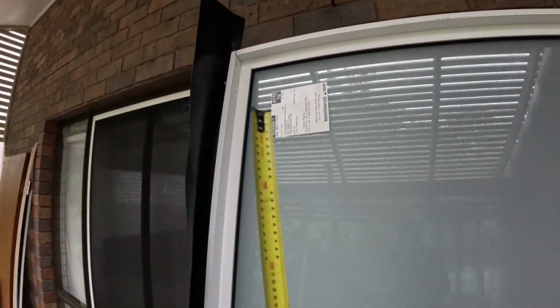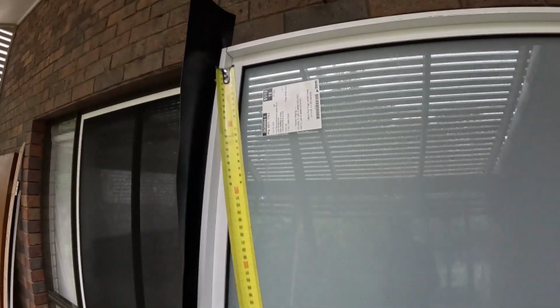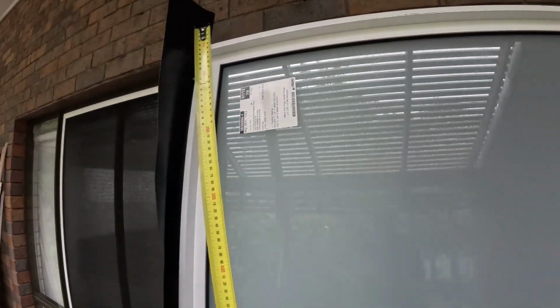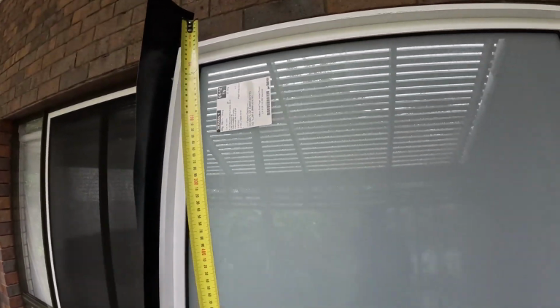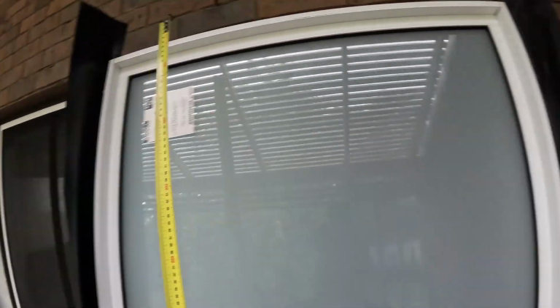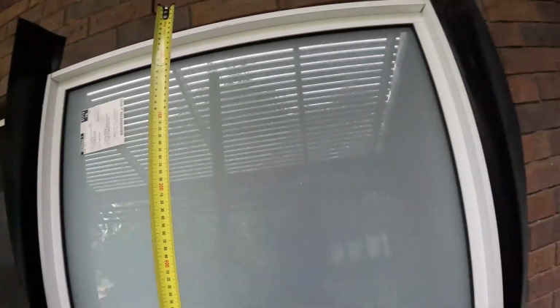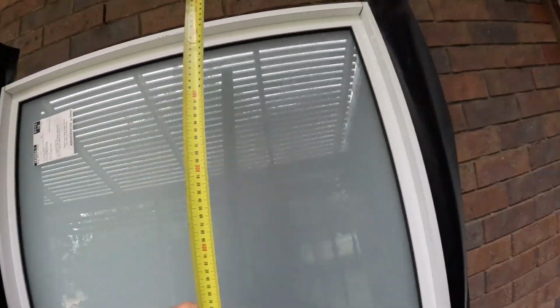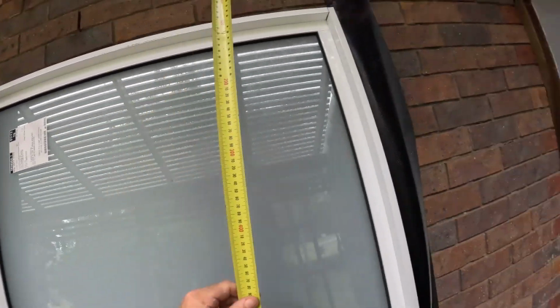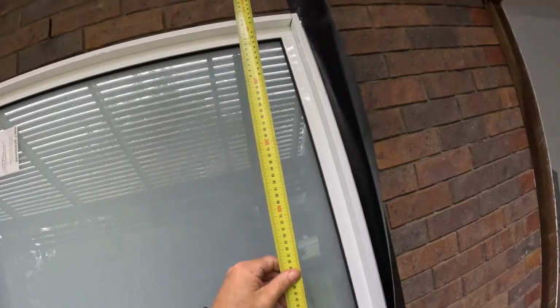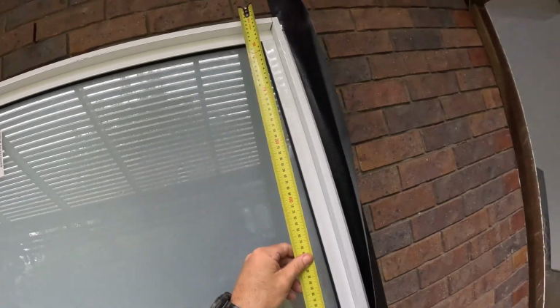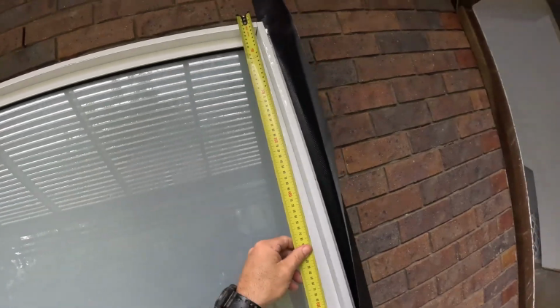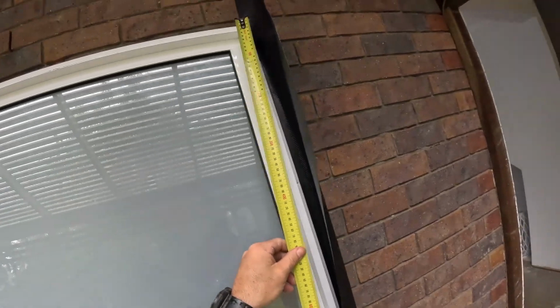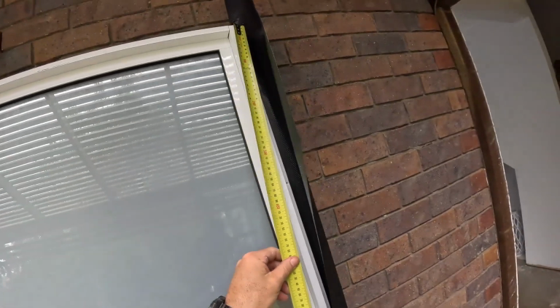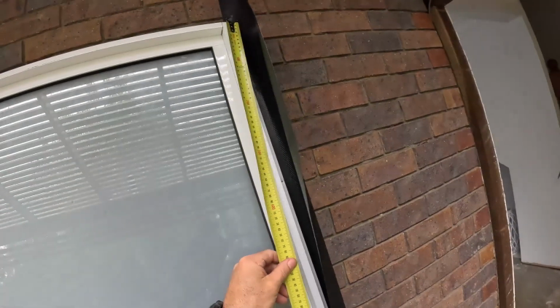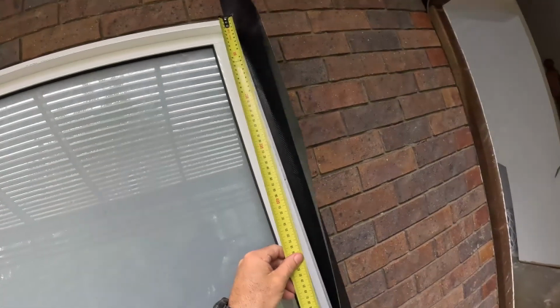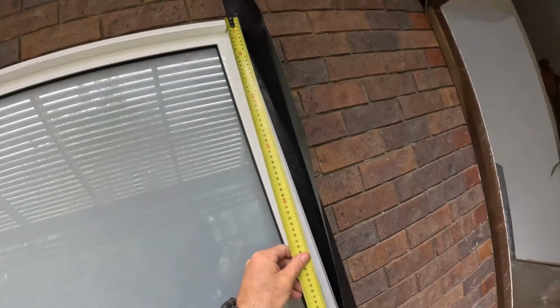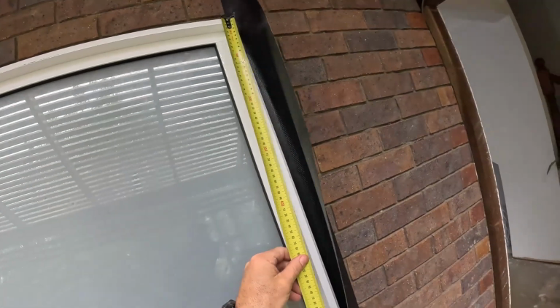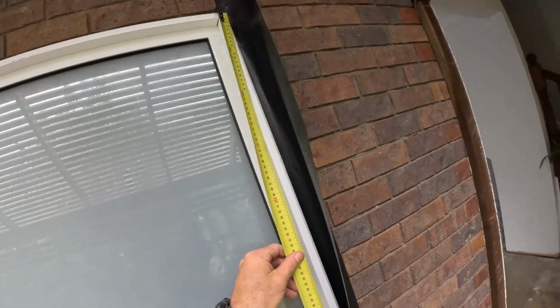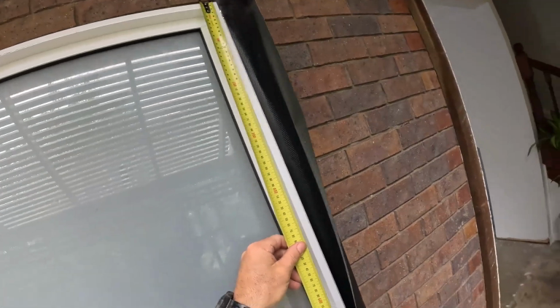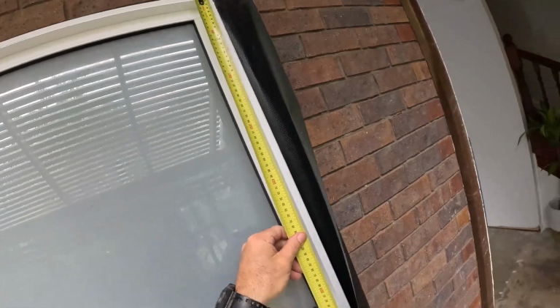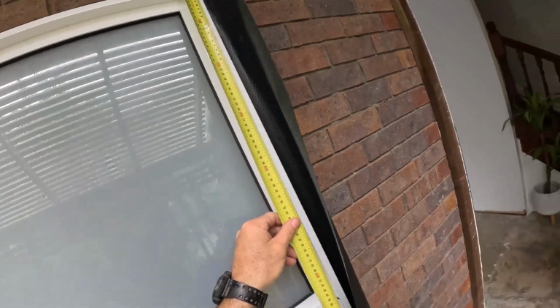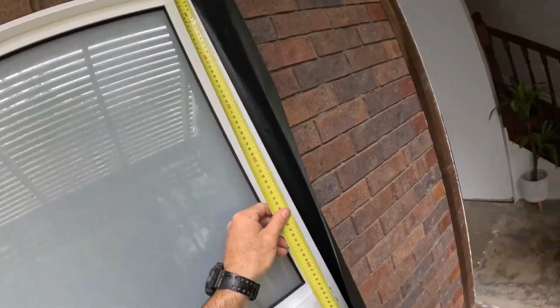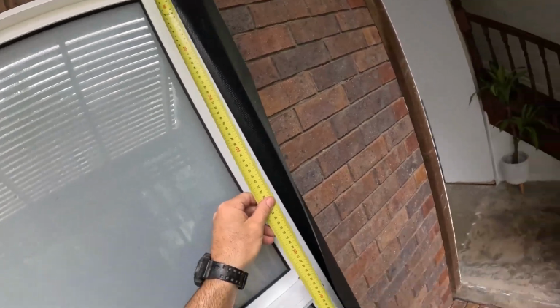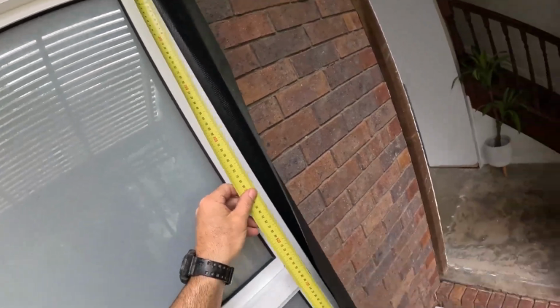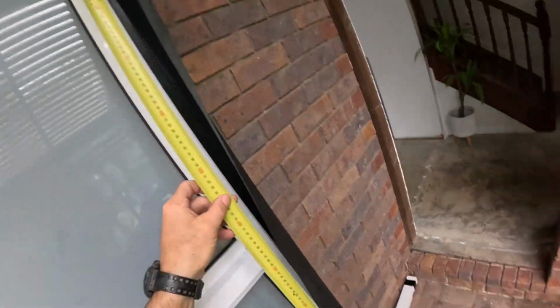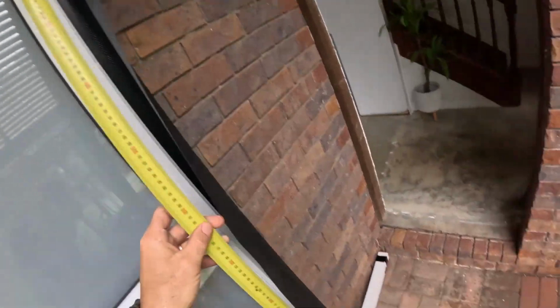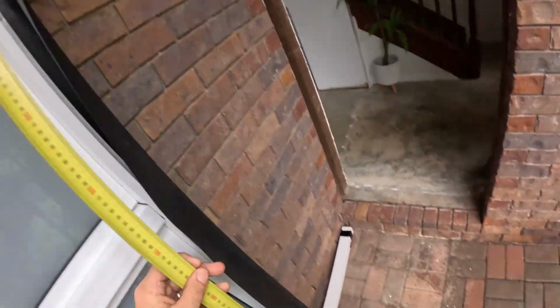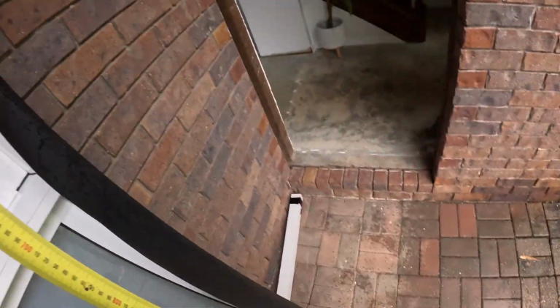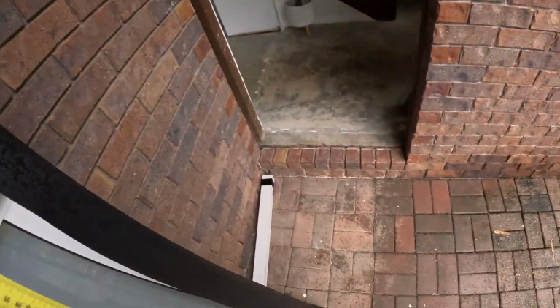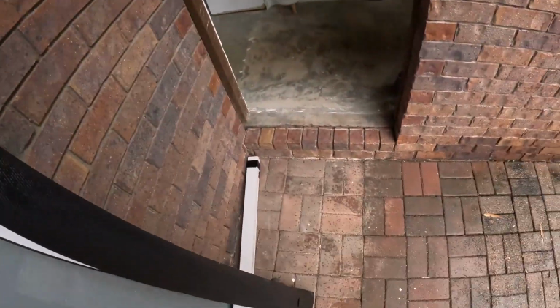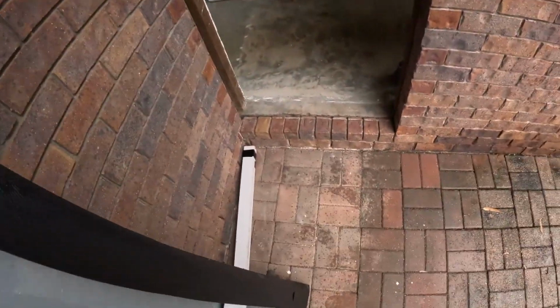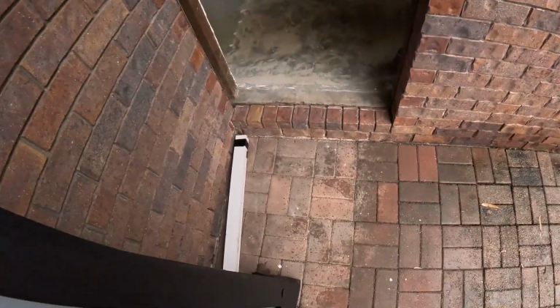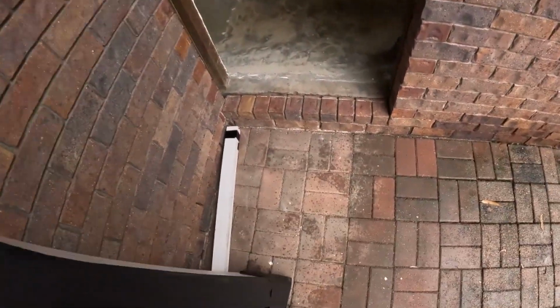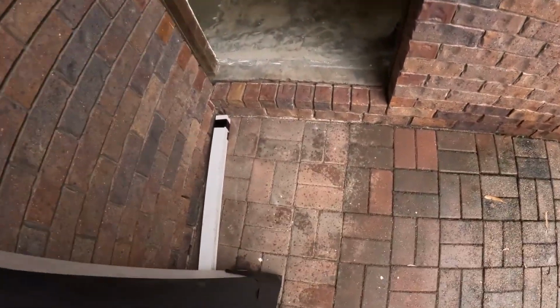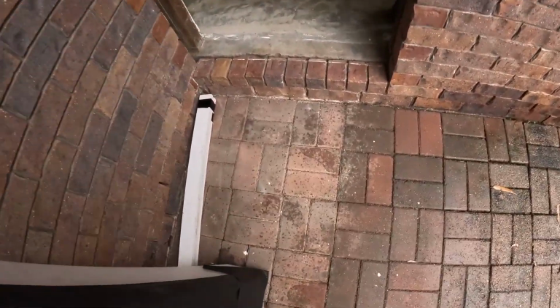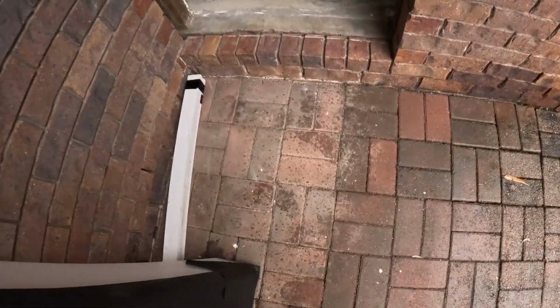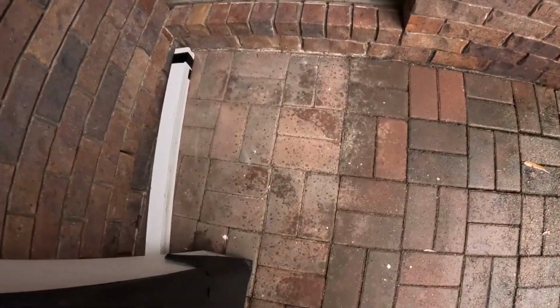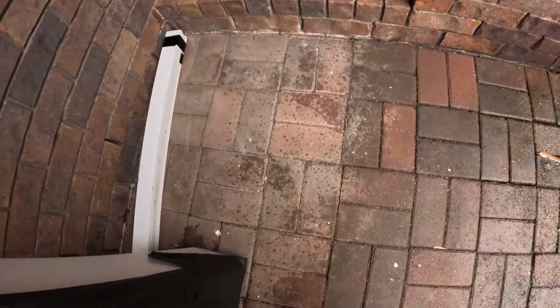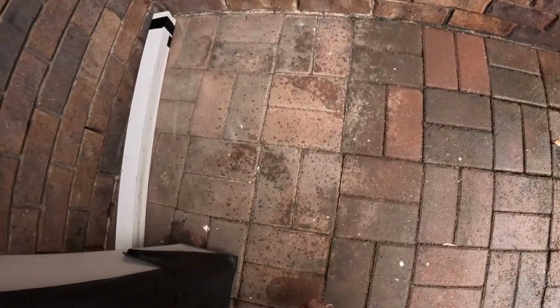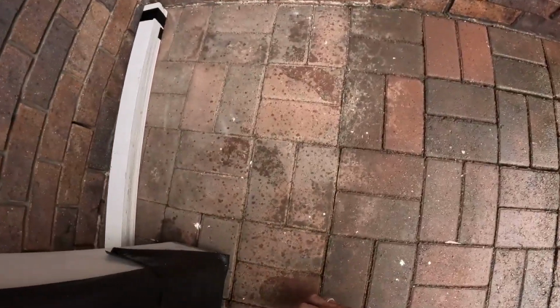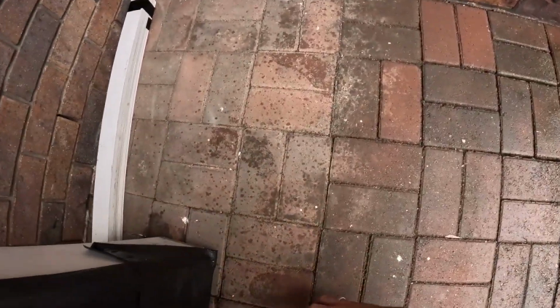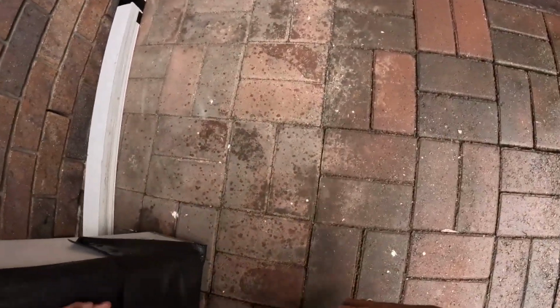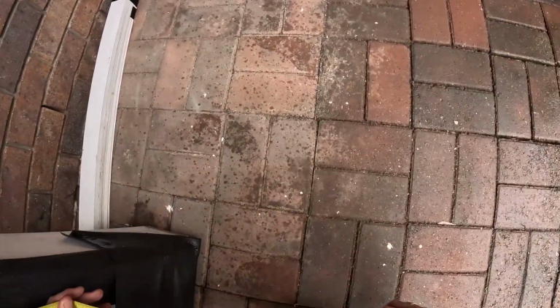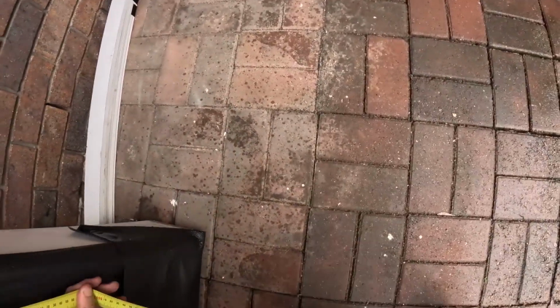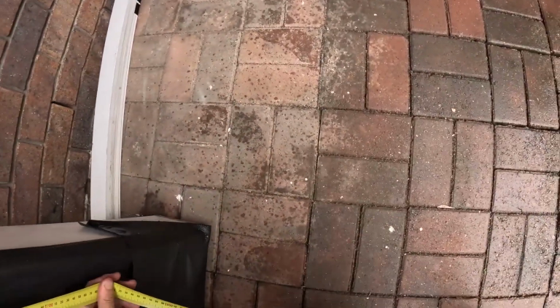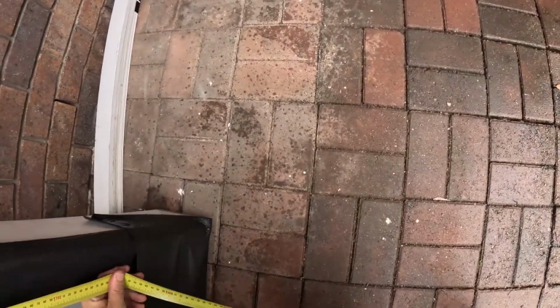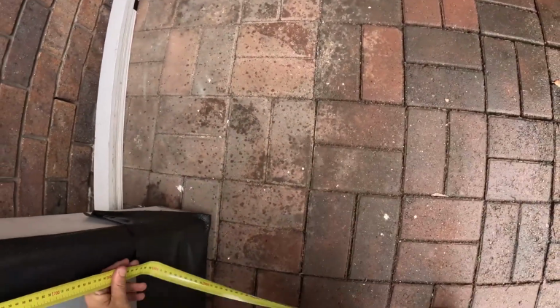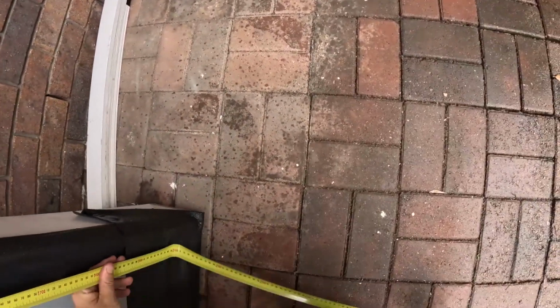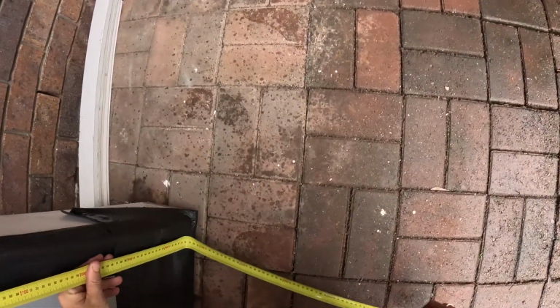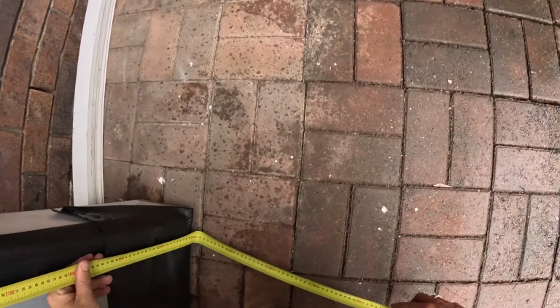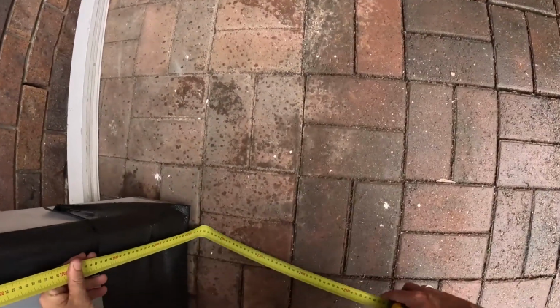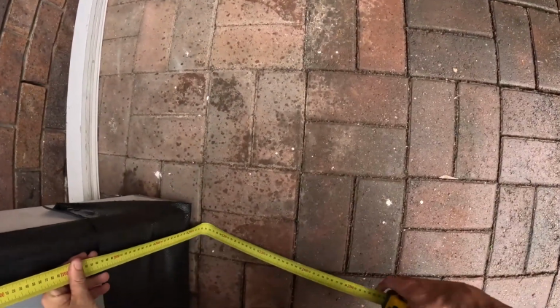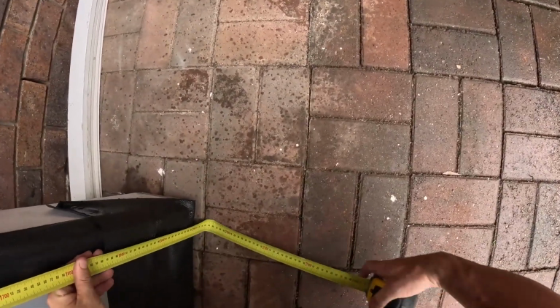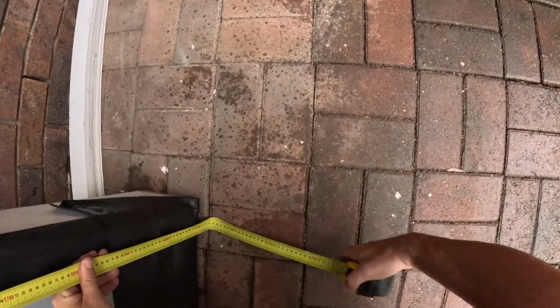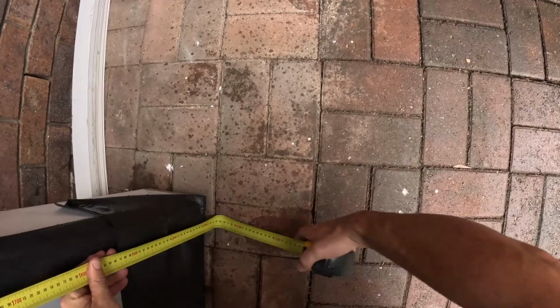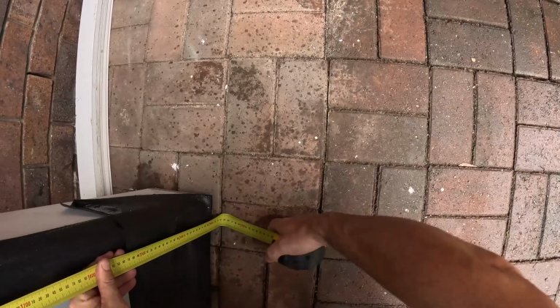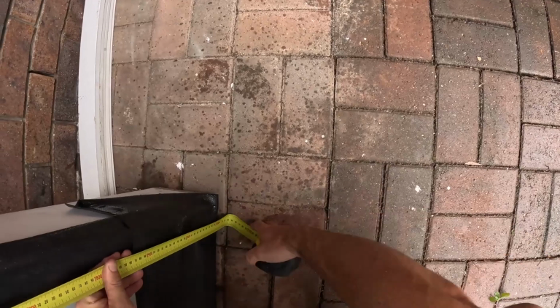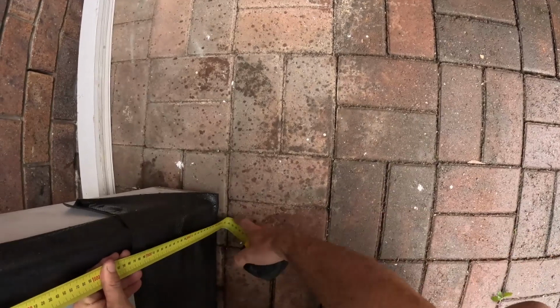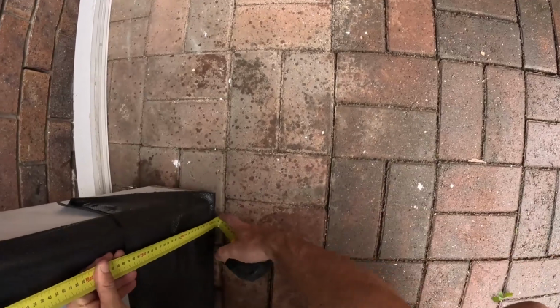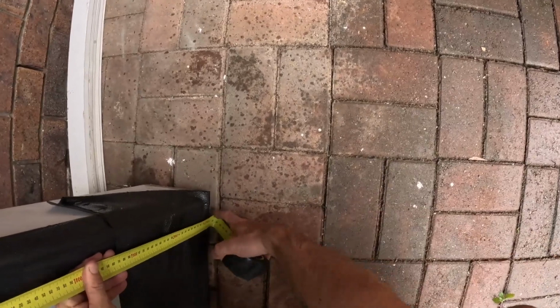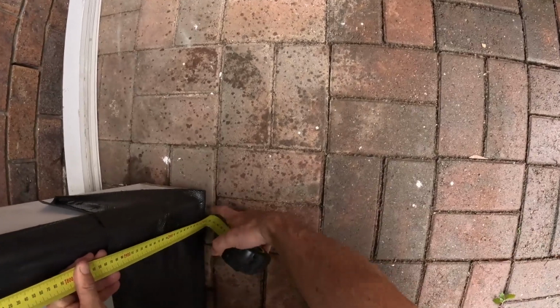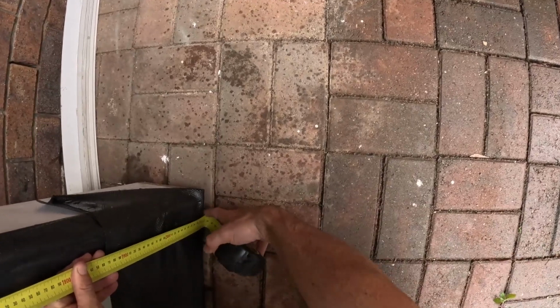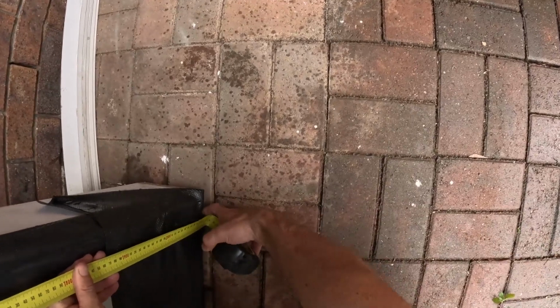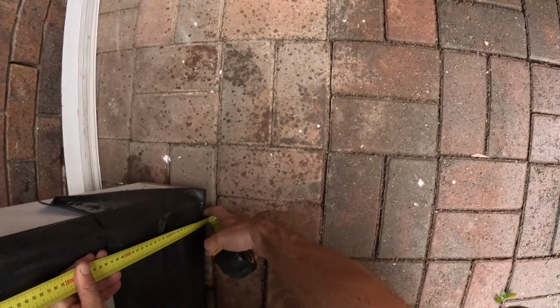I'm just measuring the height and the width of this window here just to ensure that it's going to fit in the gap I've had from this existing door.